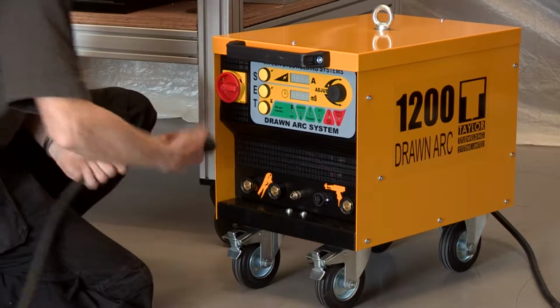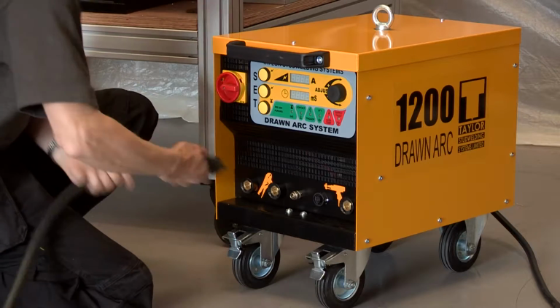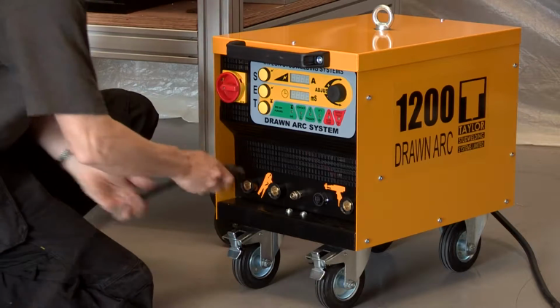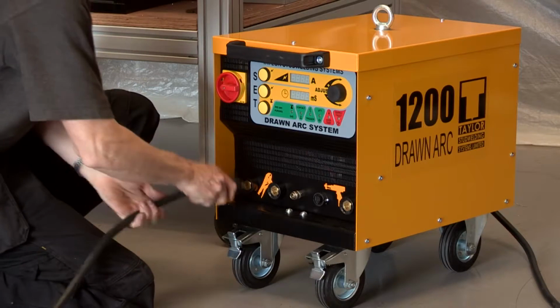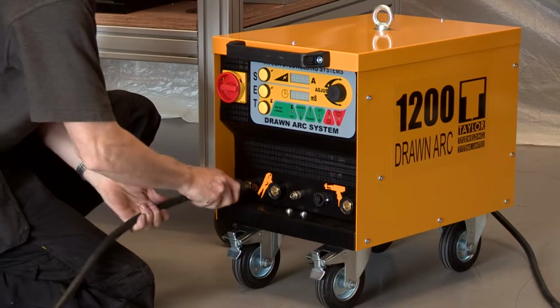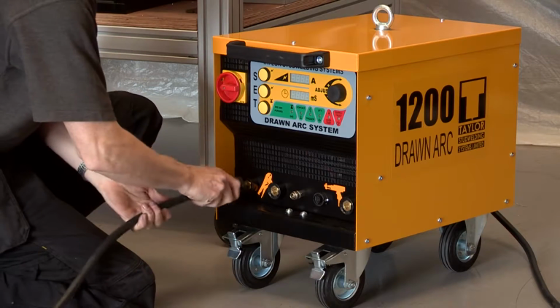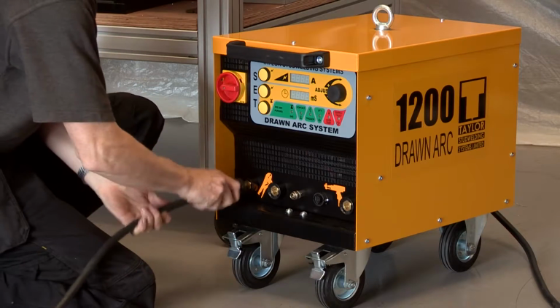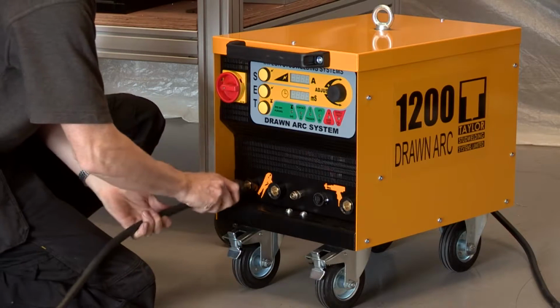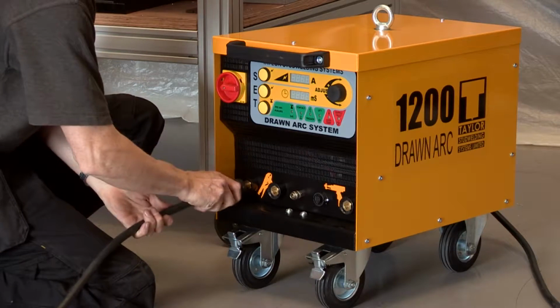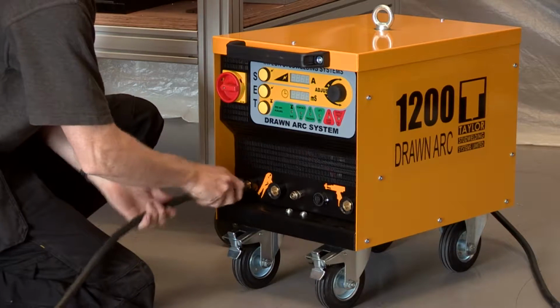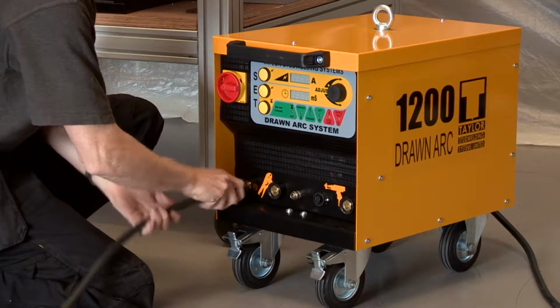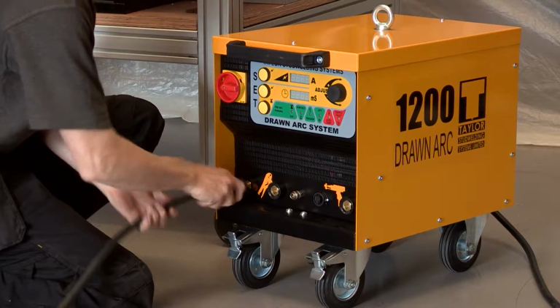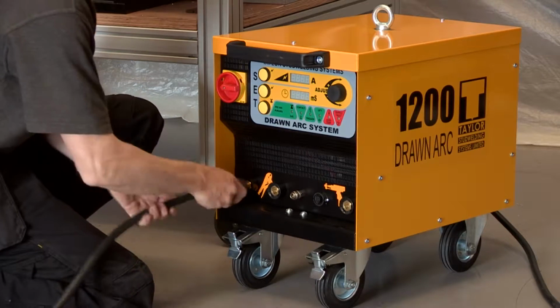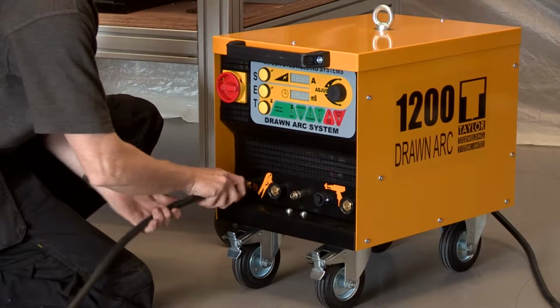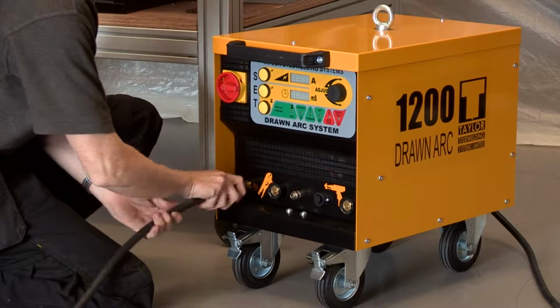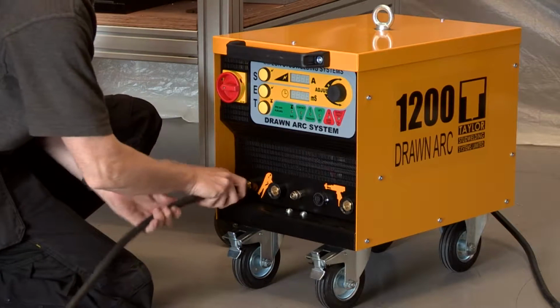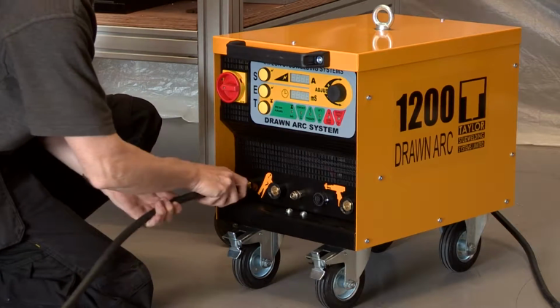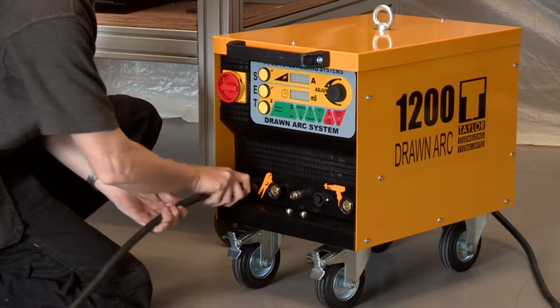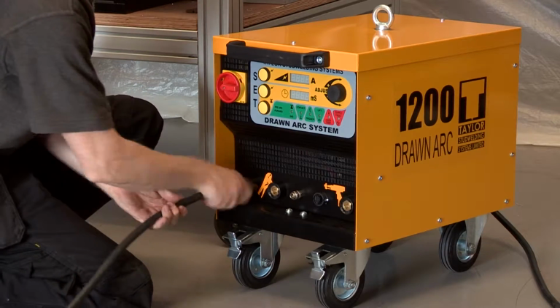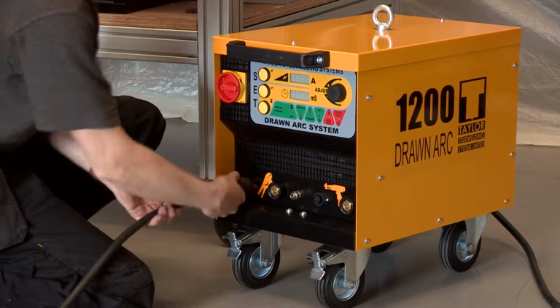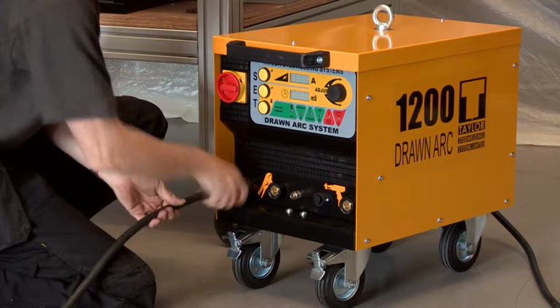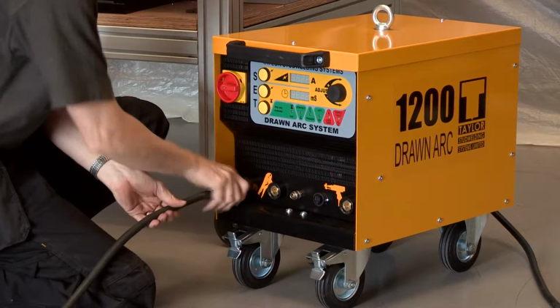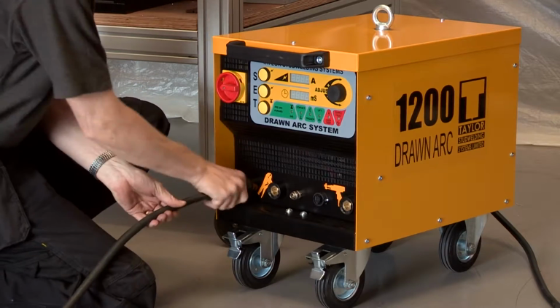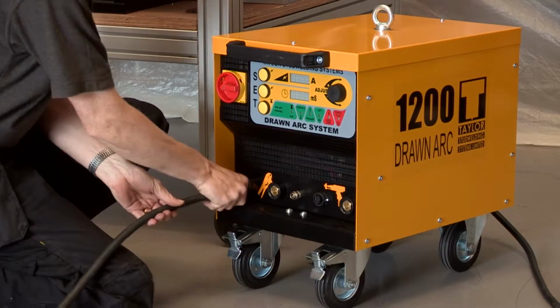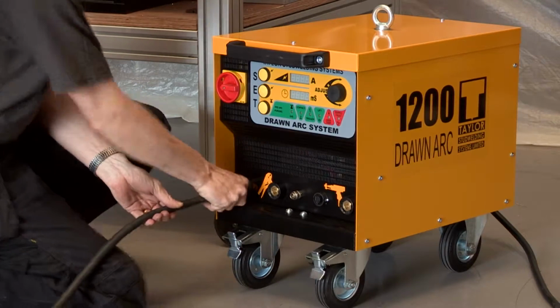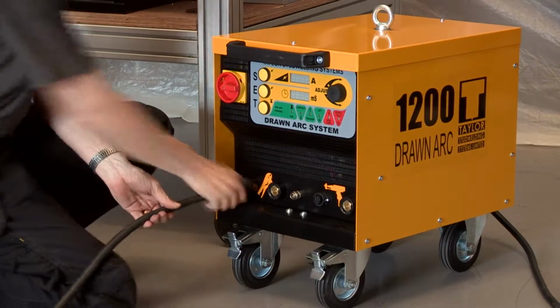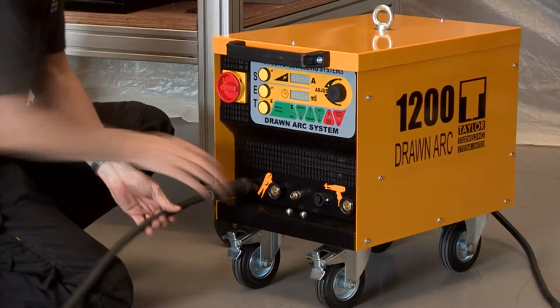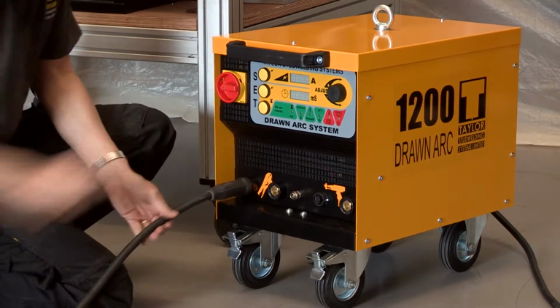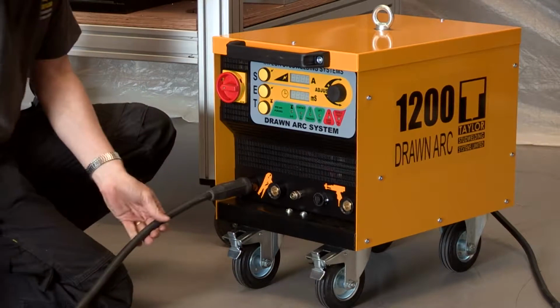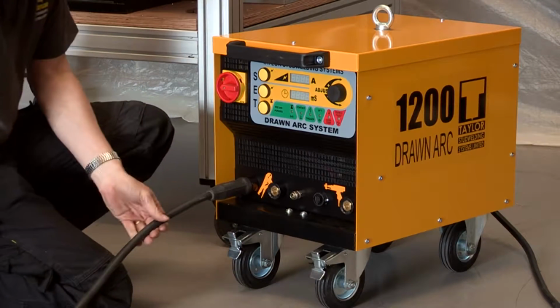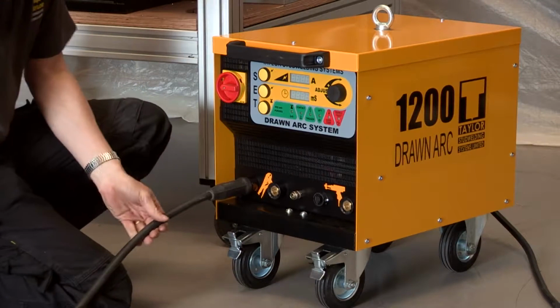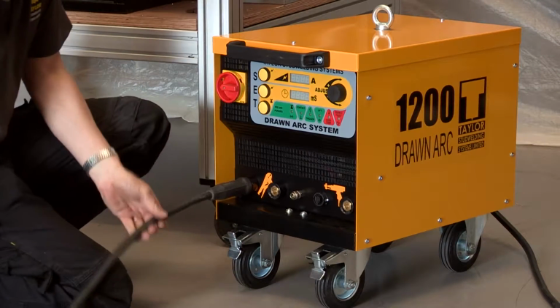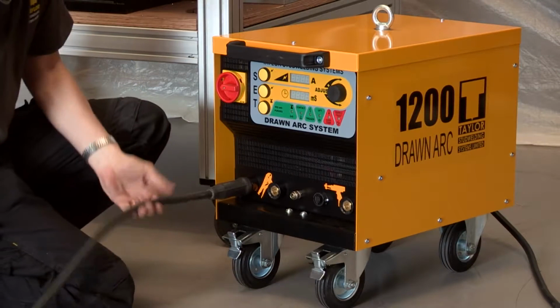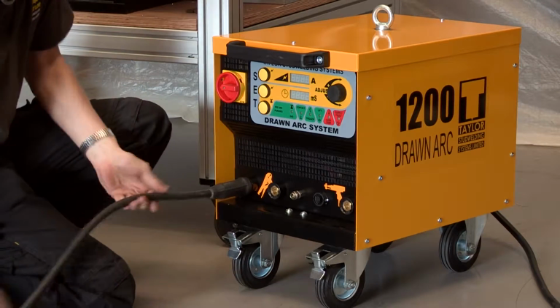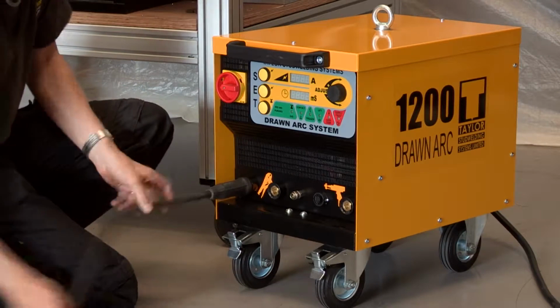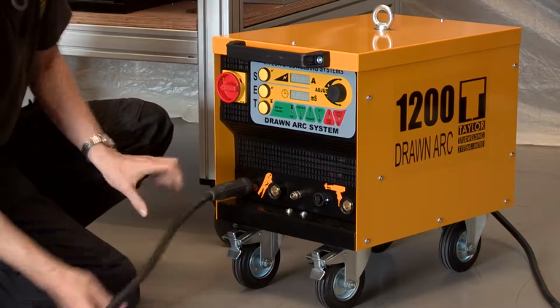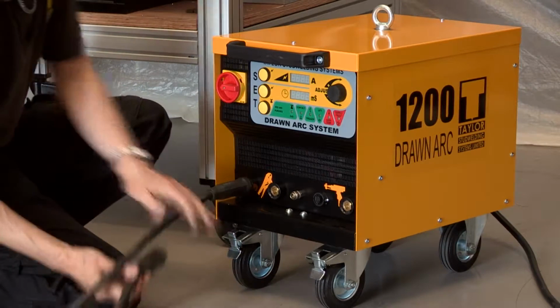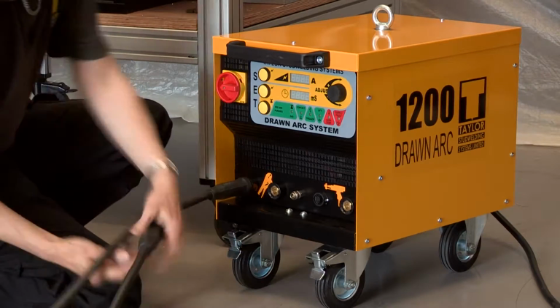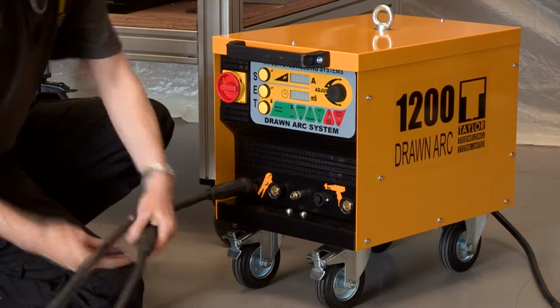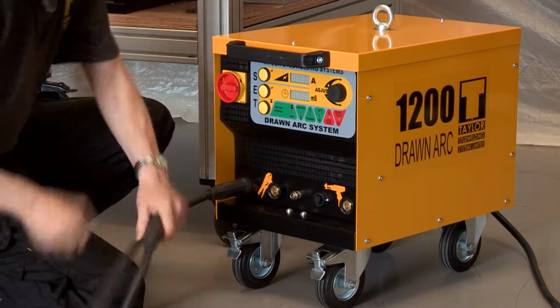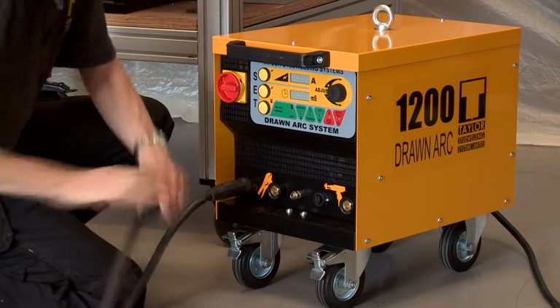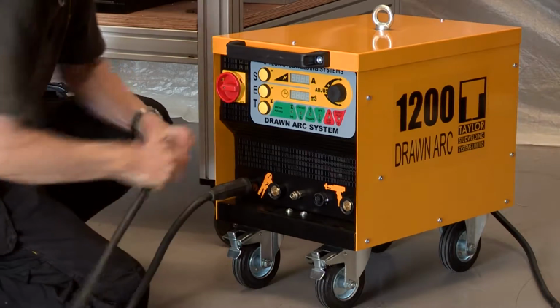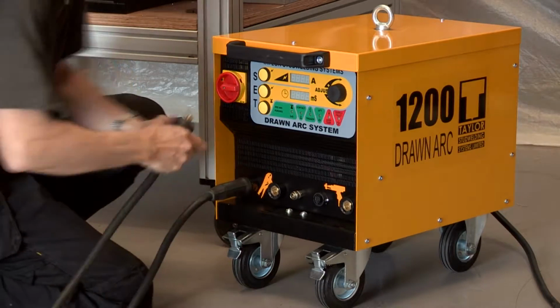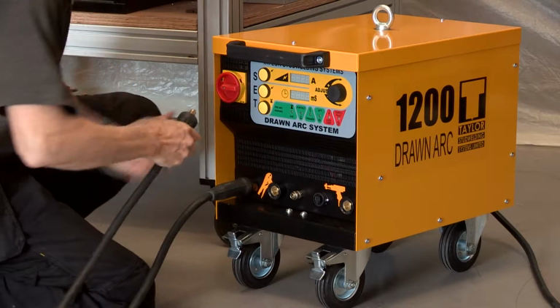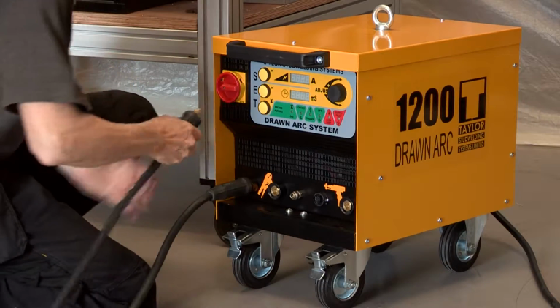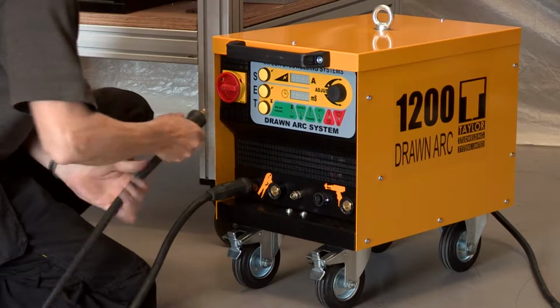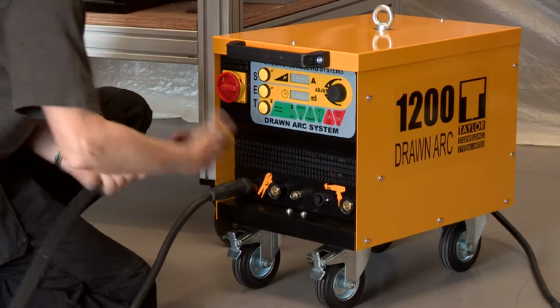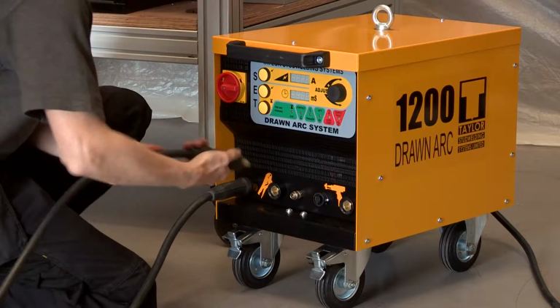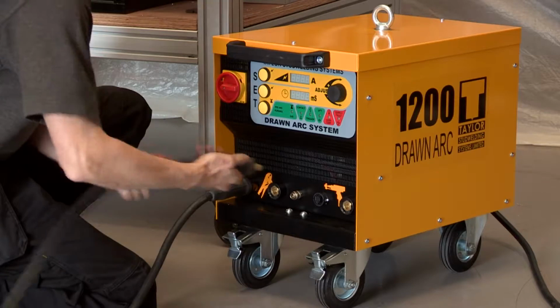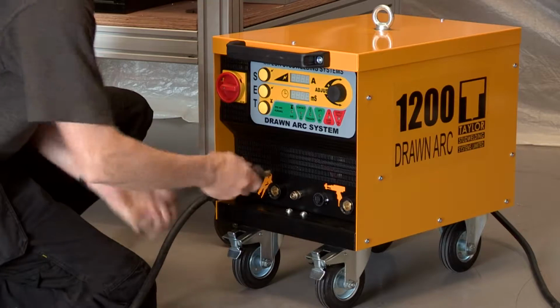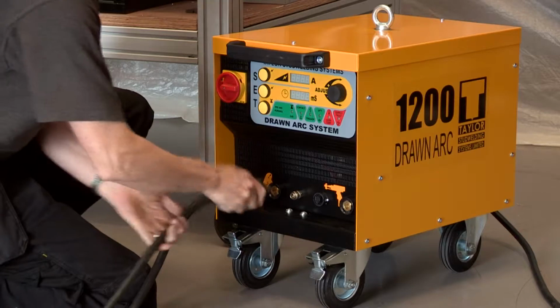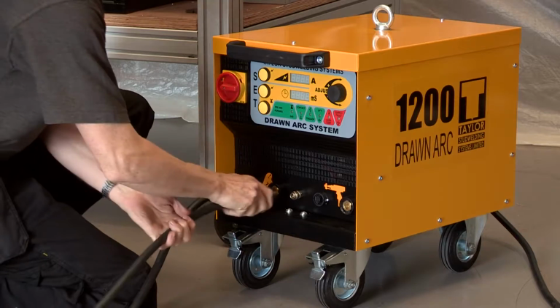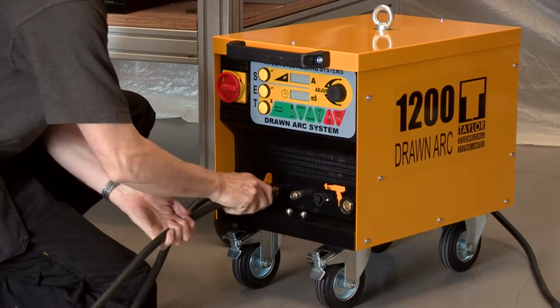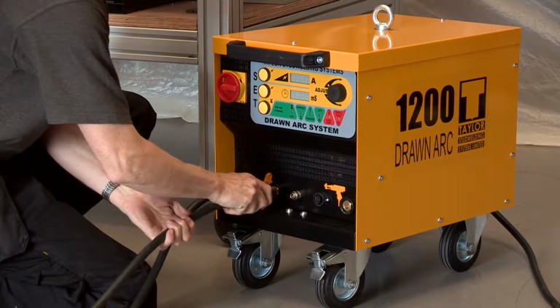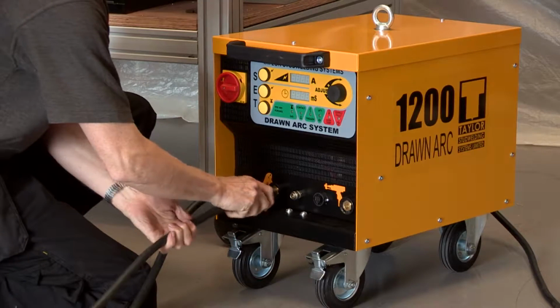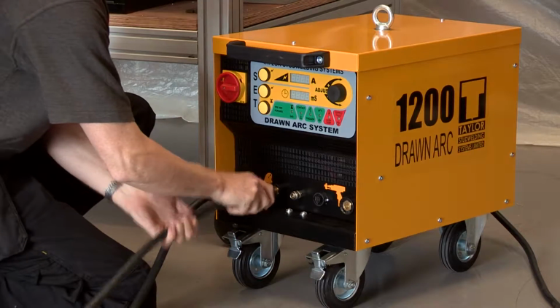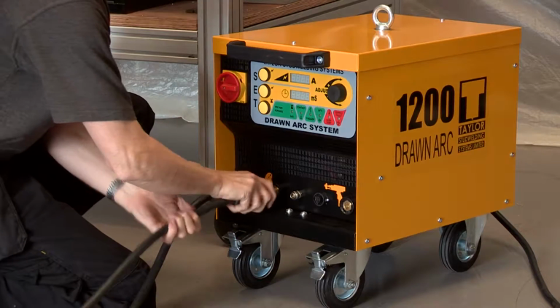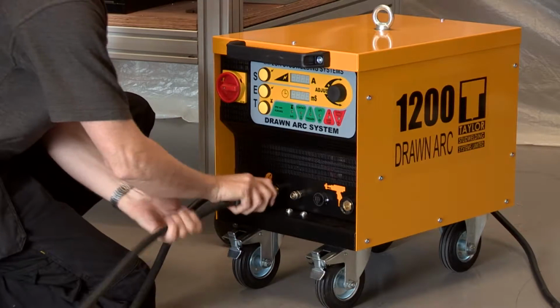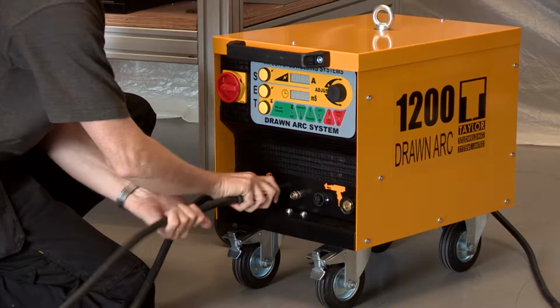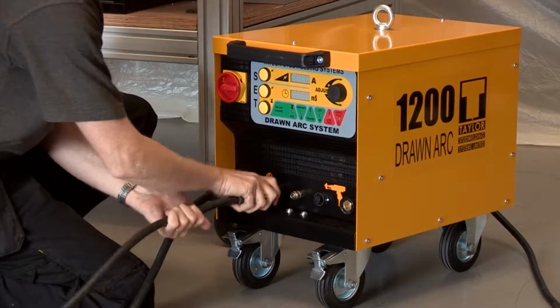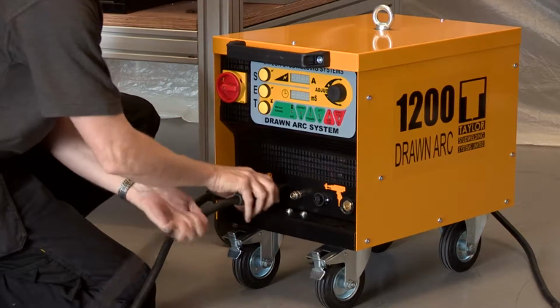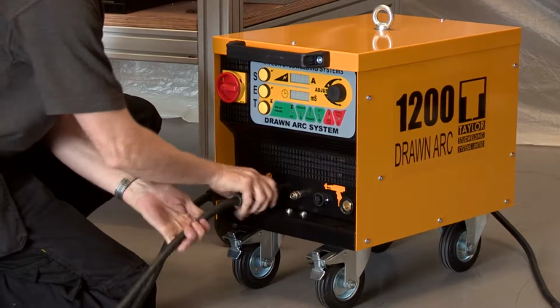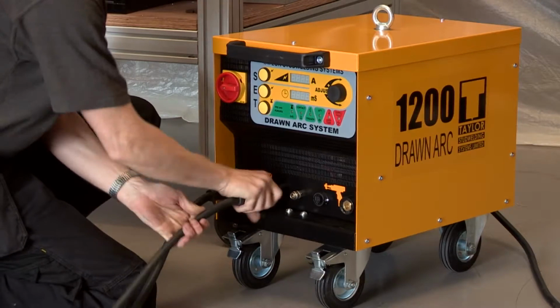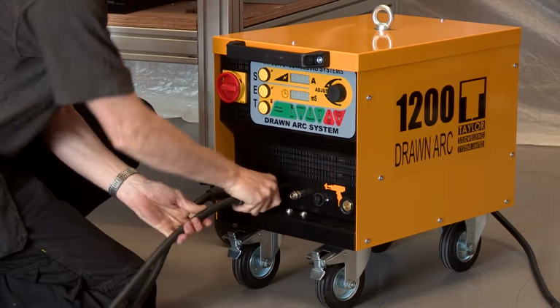Plug the earth and pistol cables into the appropriate controller sockets. Note that the plugs are keyed to prevent incorrect fitting.